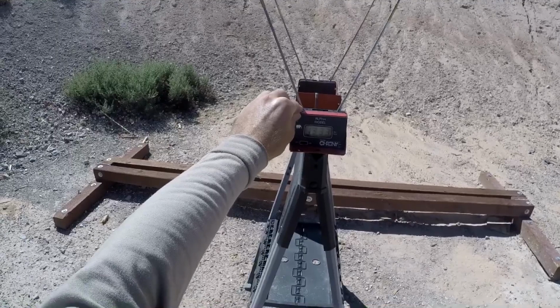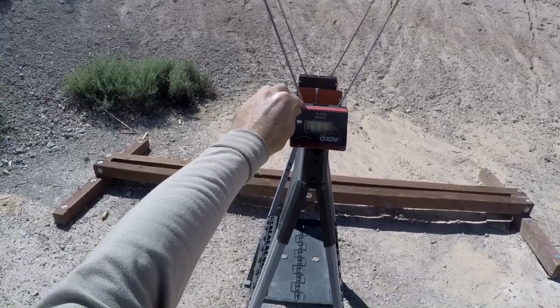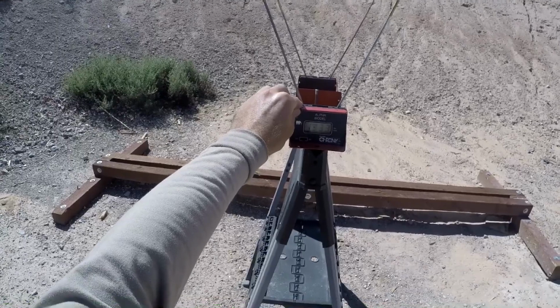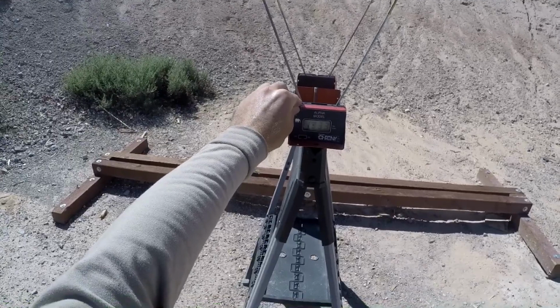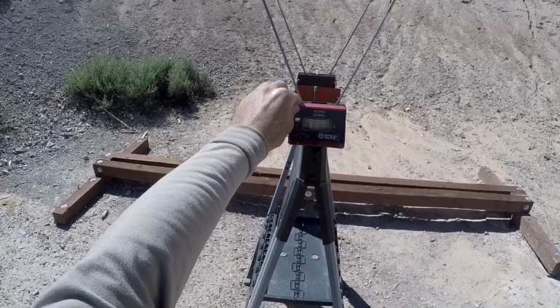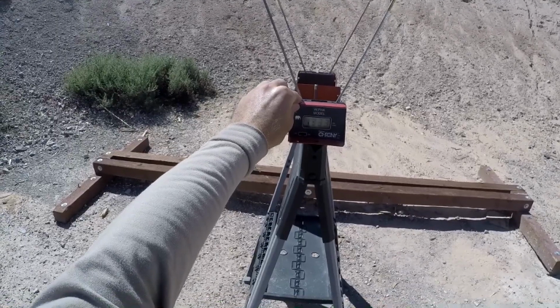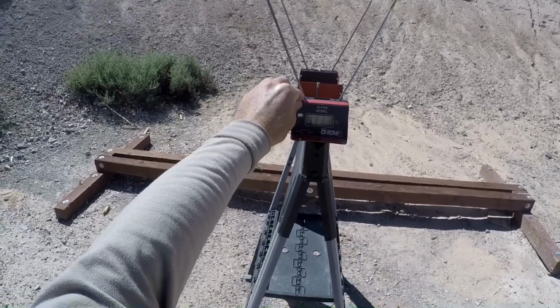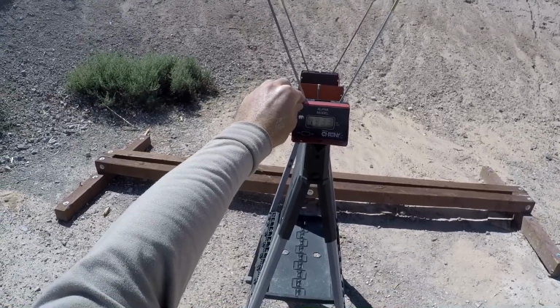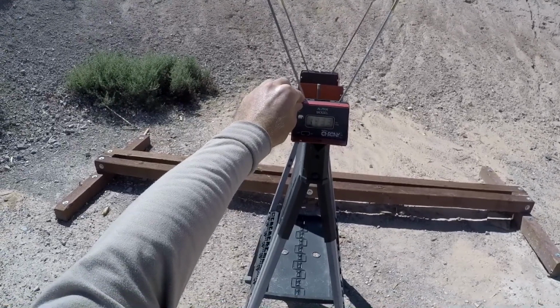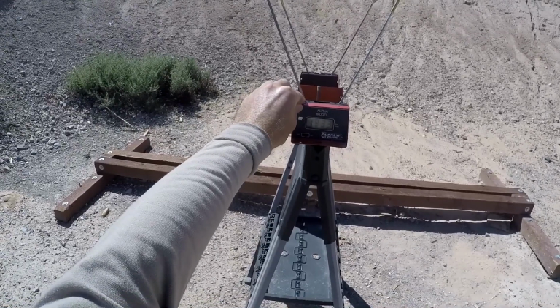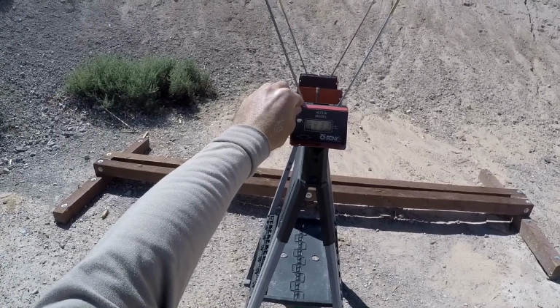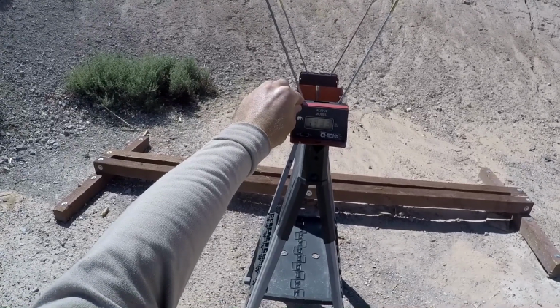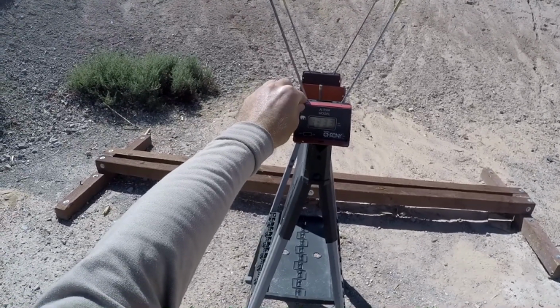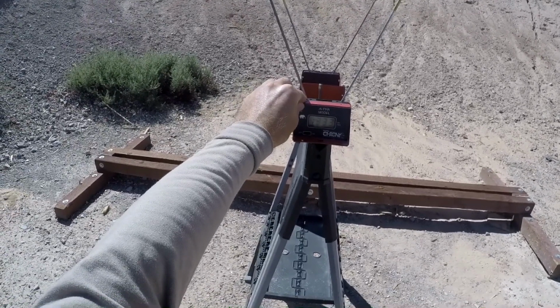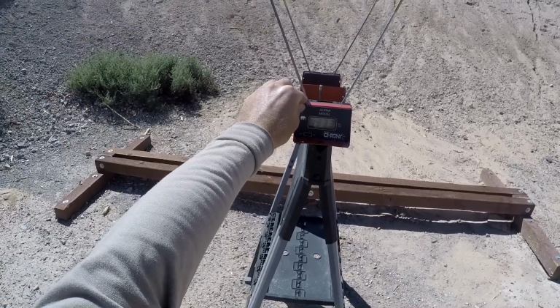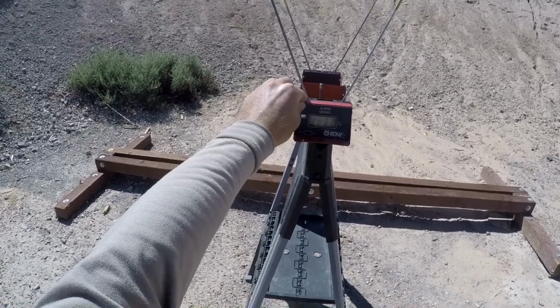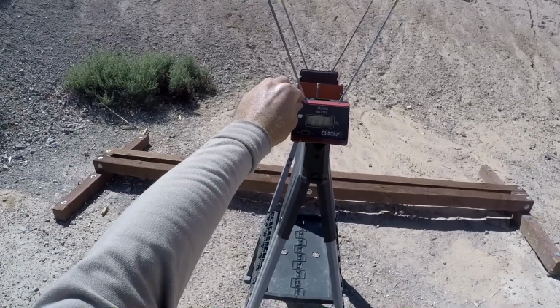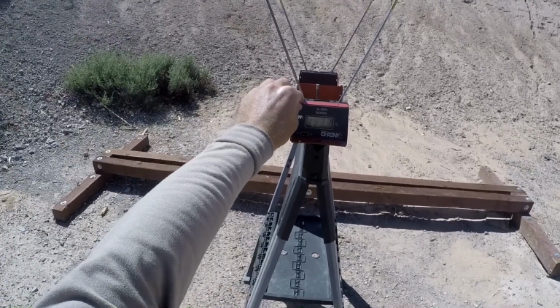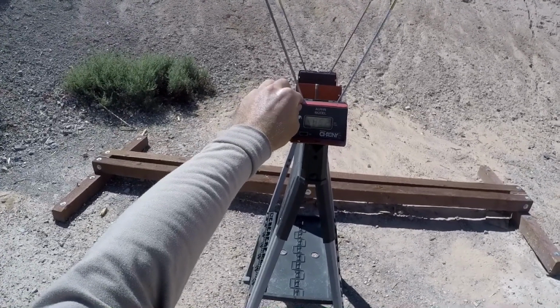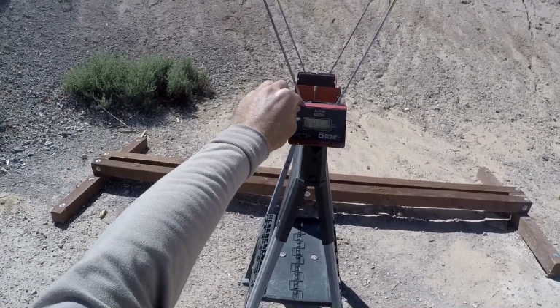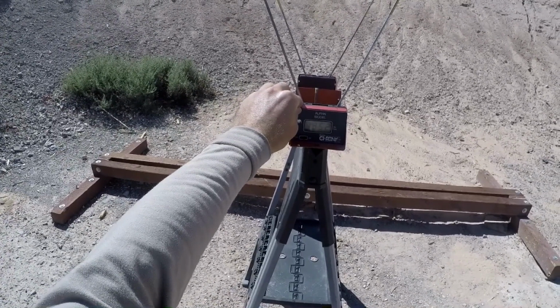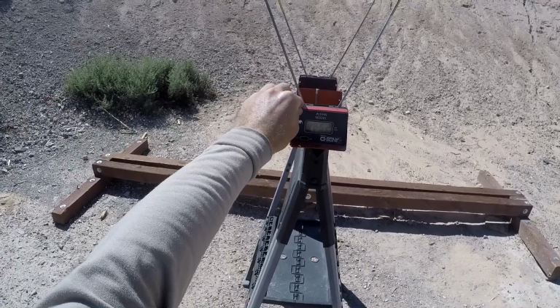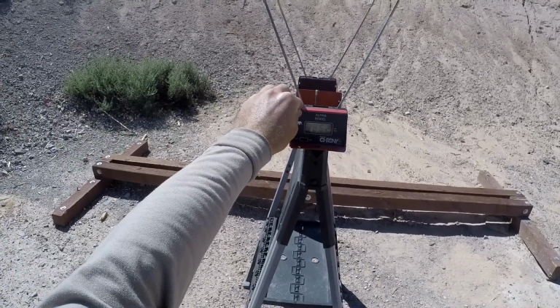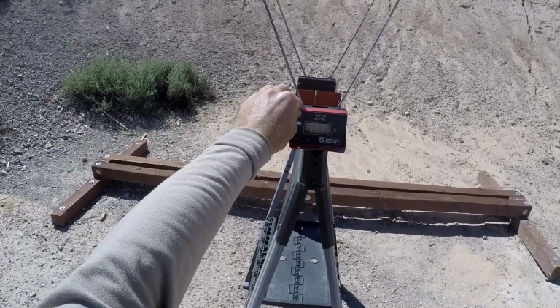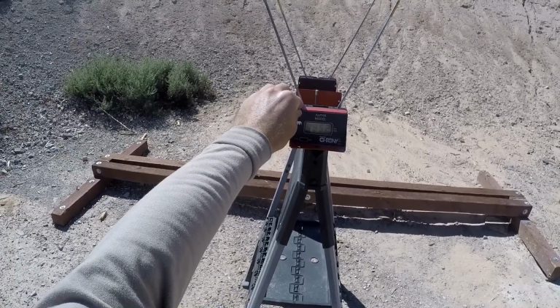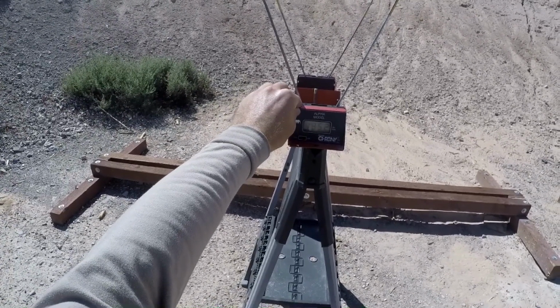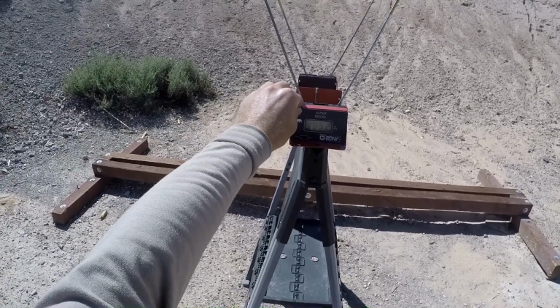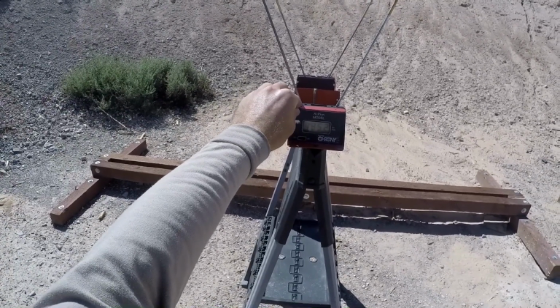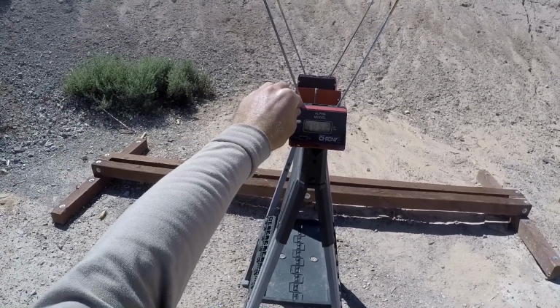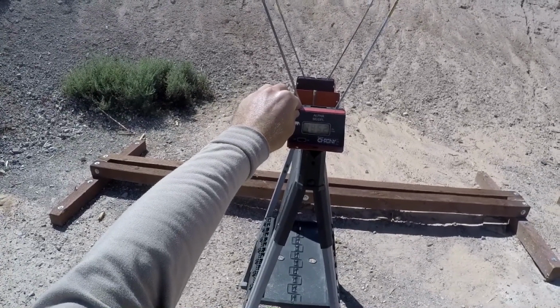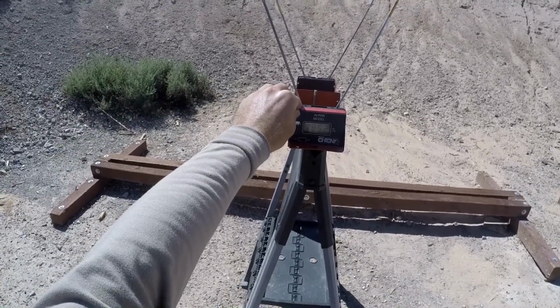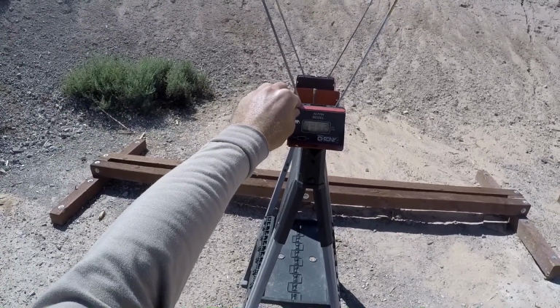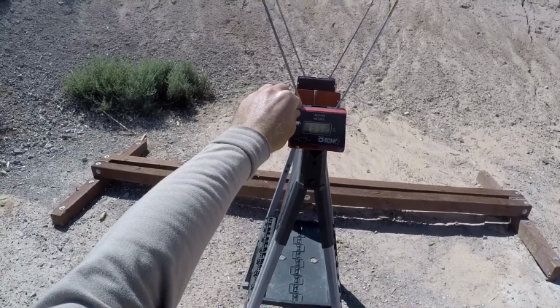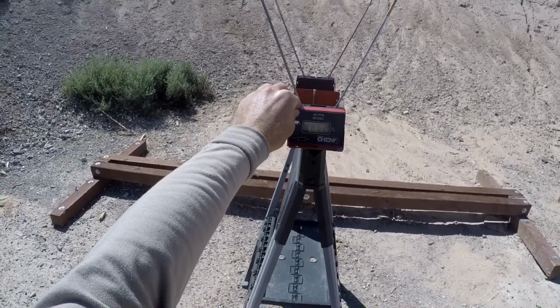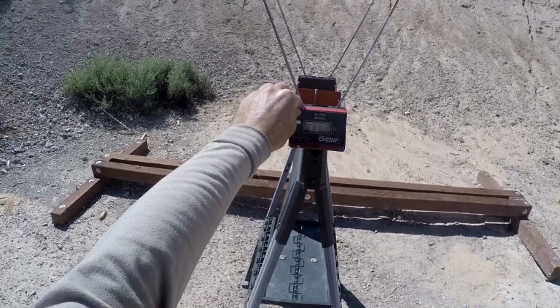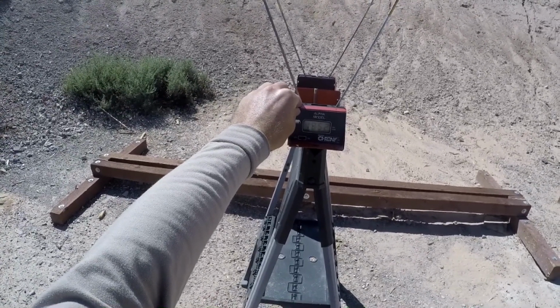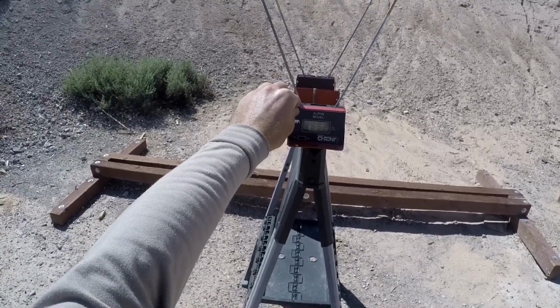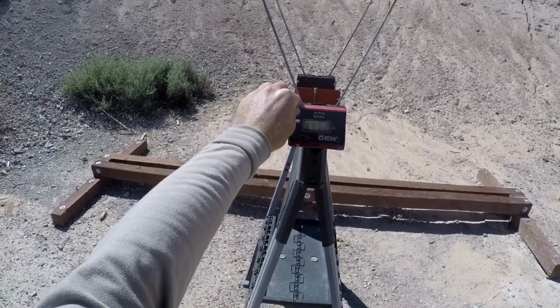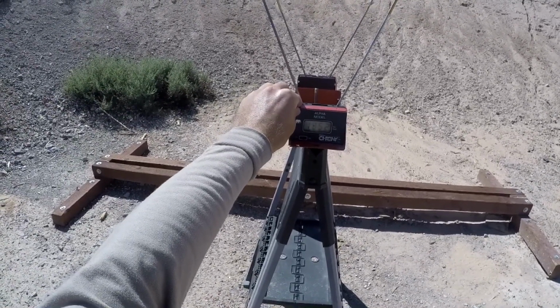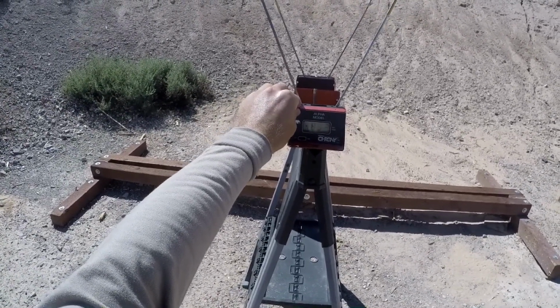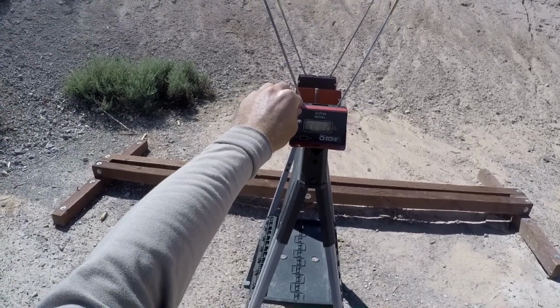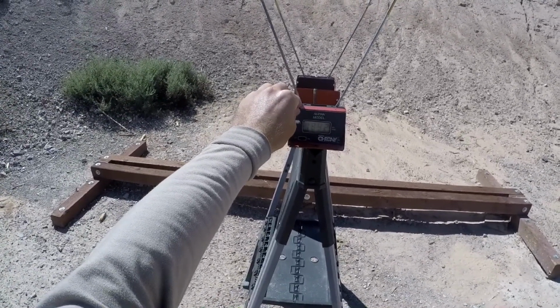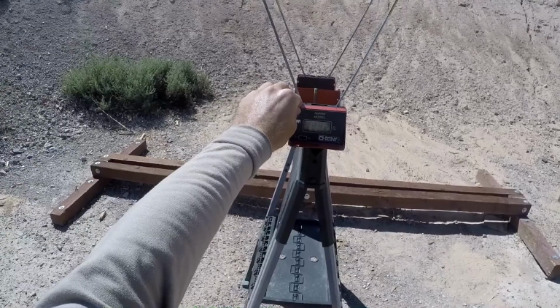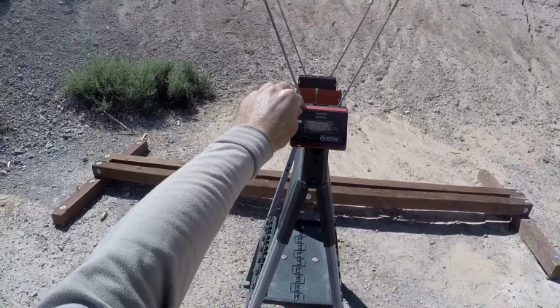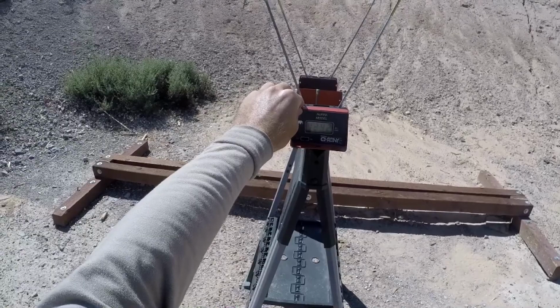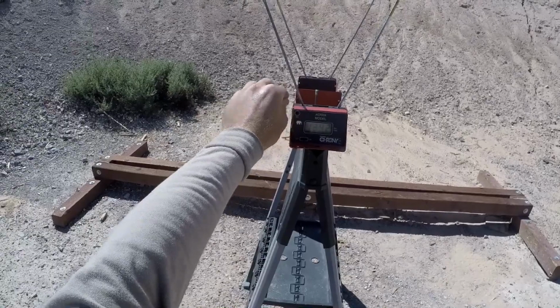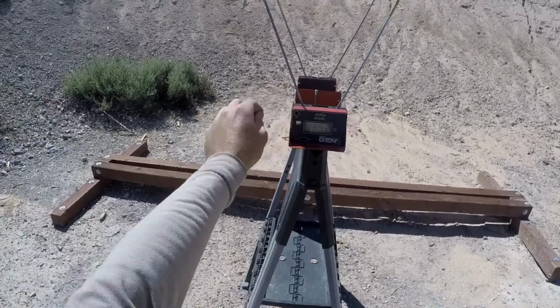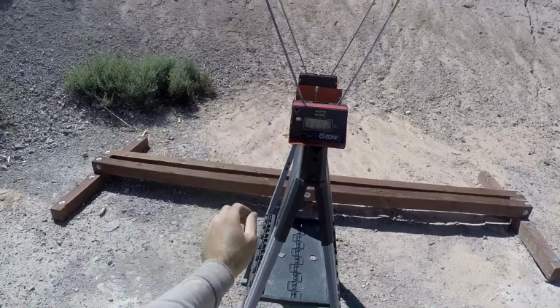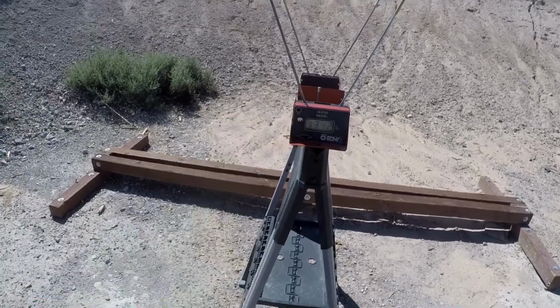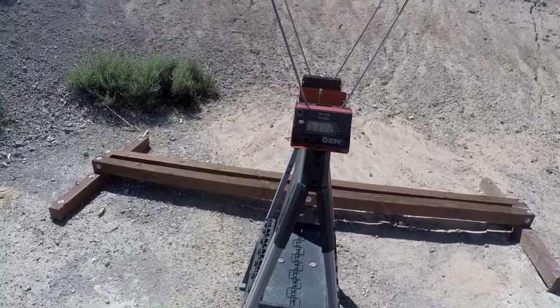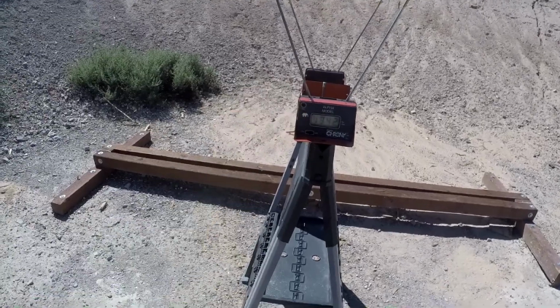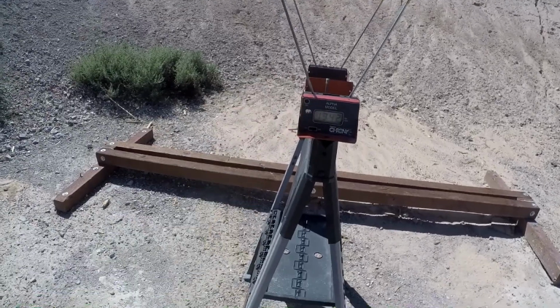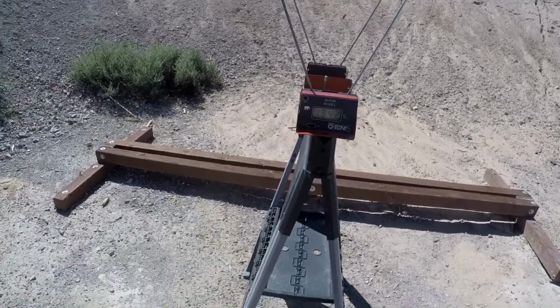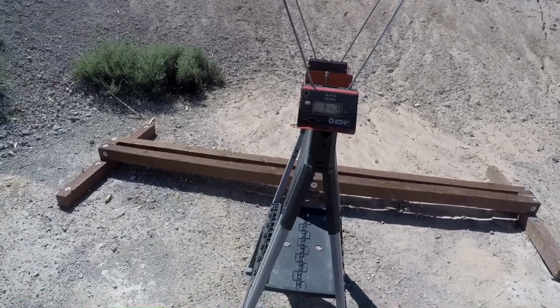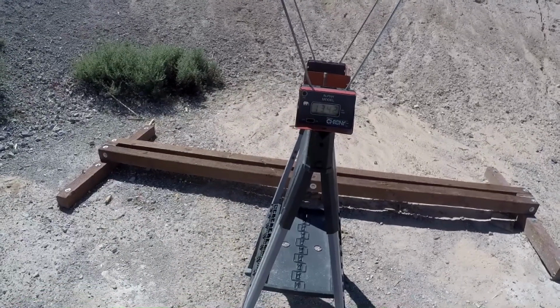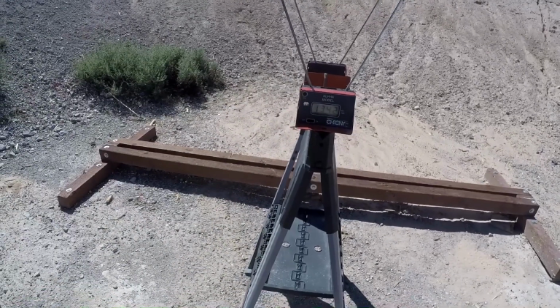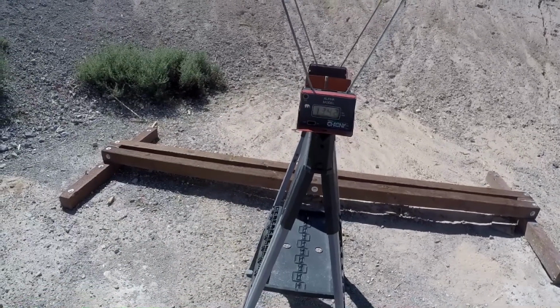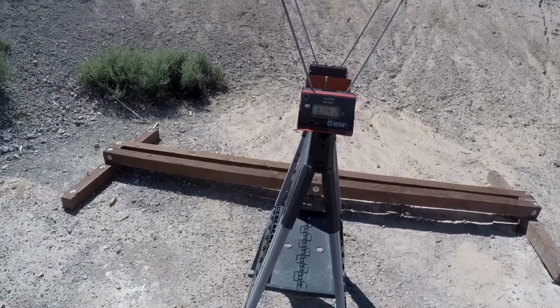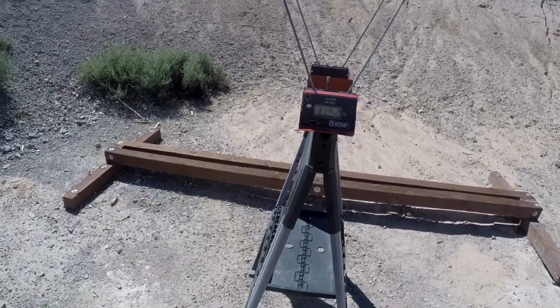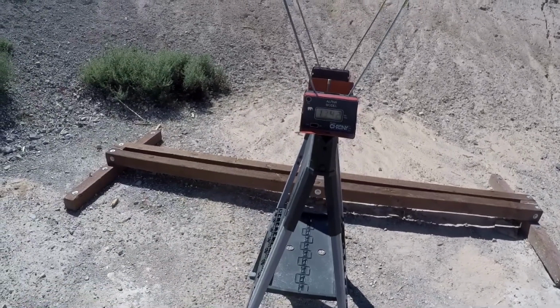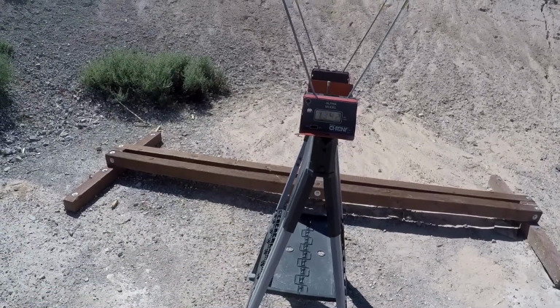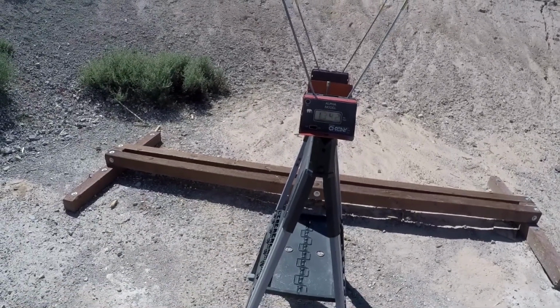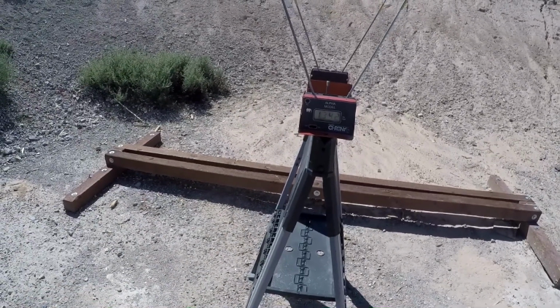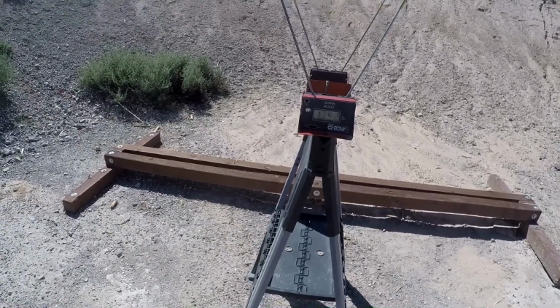Federal BPLE 115 grain plus P plus, factory barrel: low 1333, high 1352, average 1342.